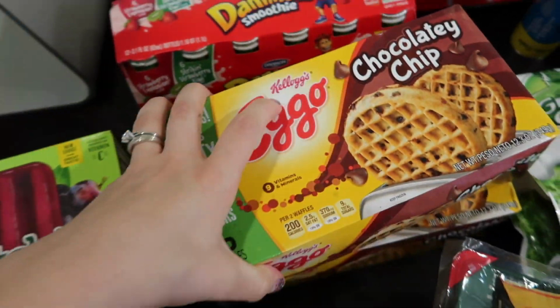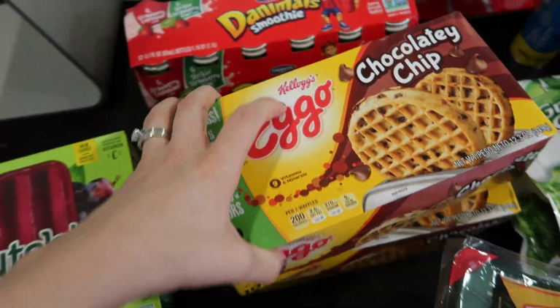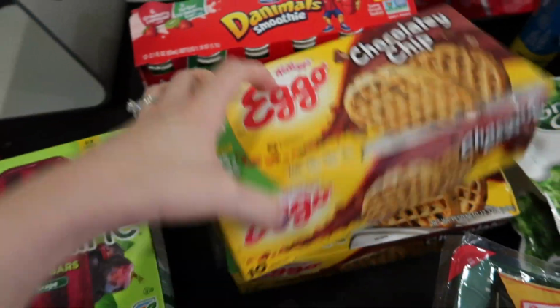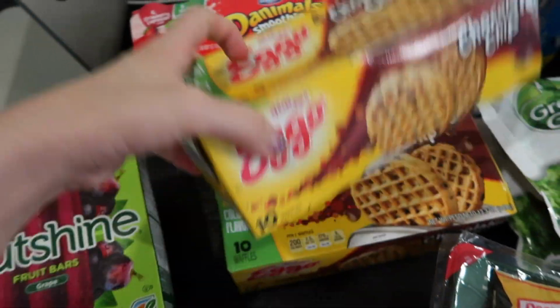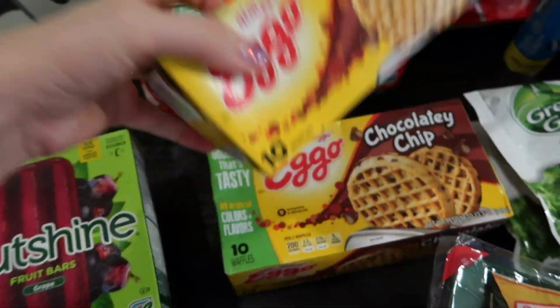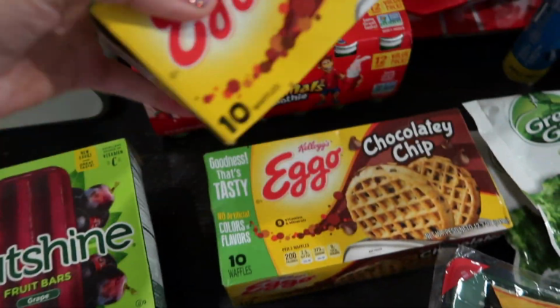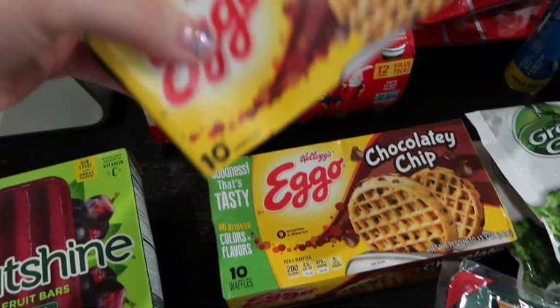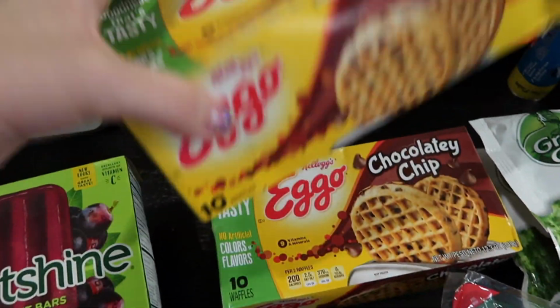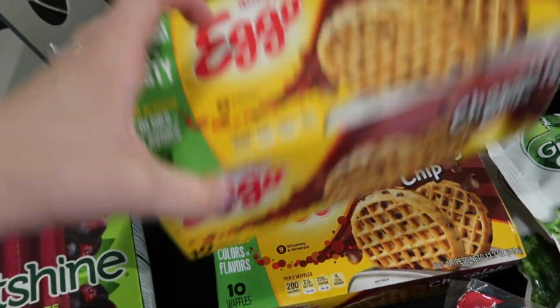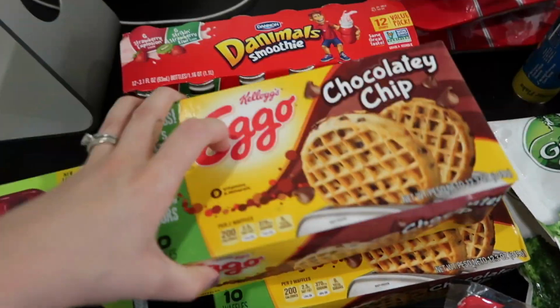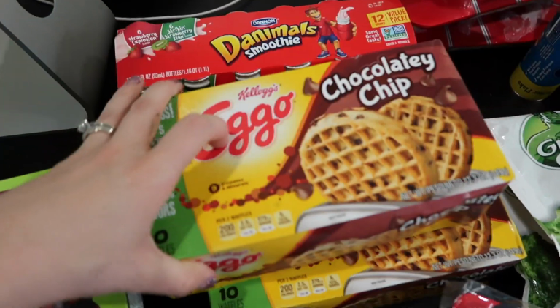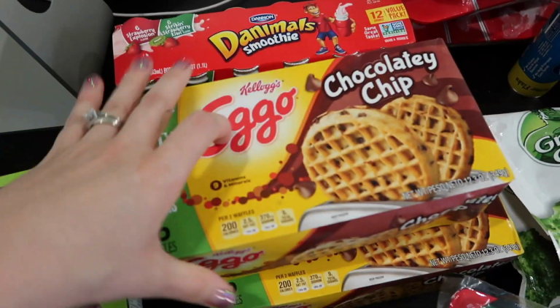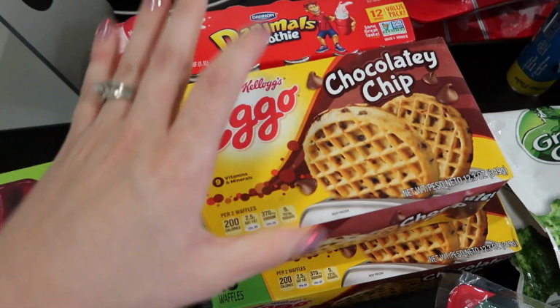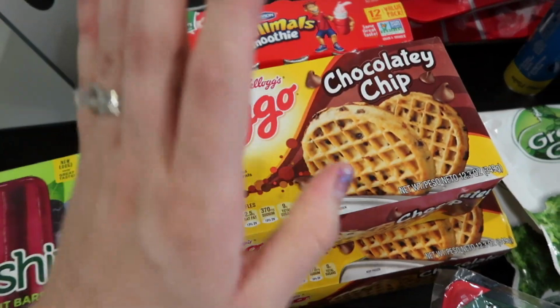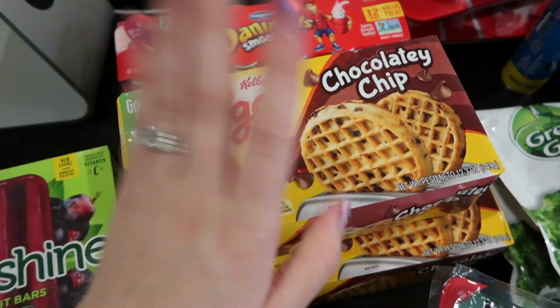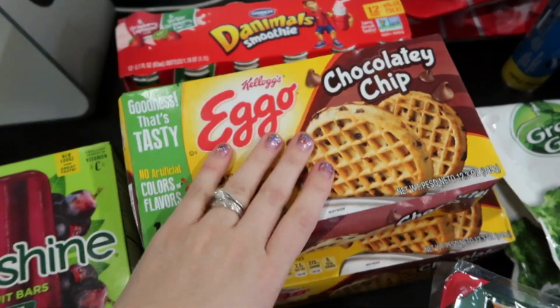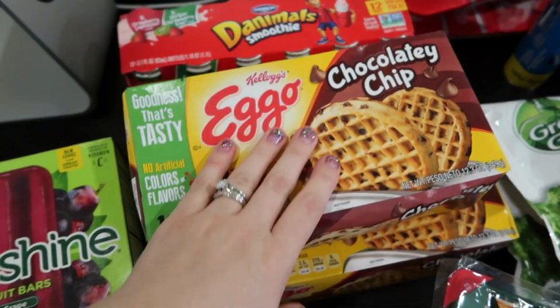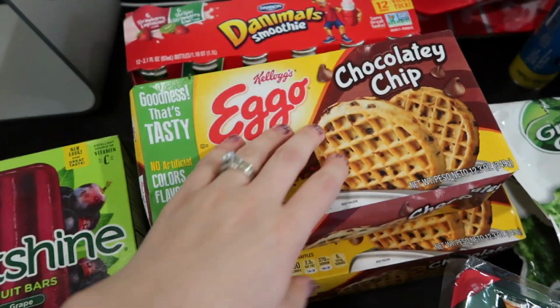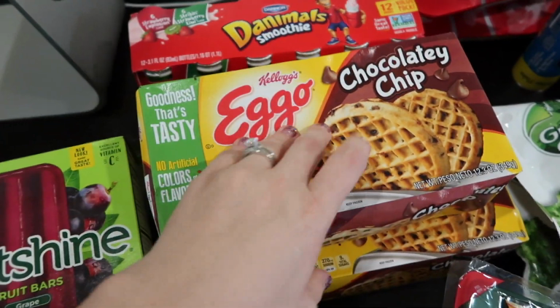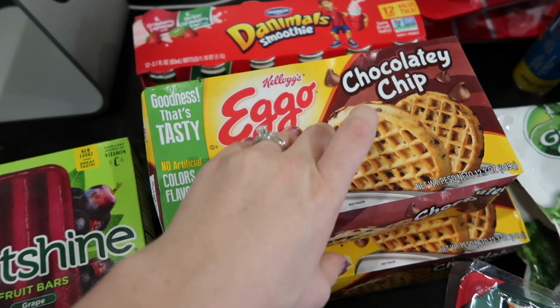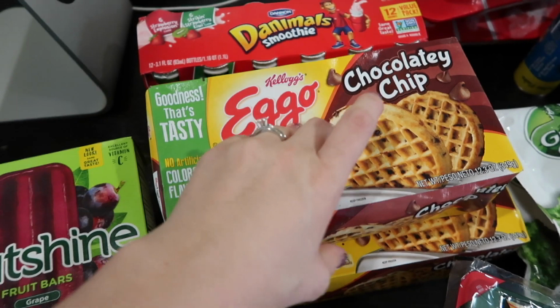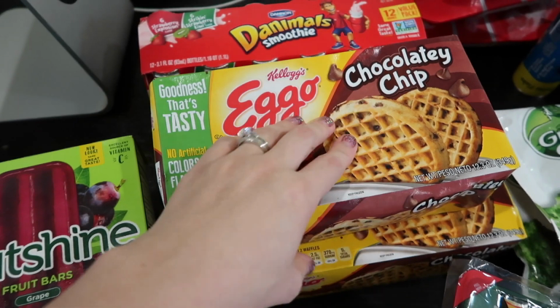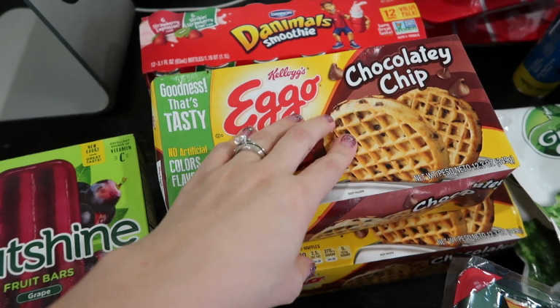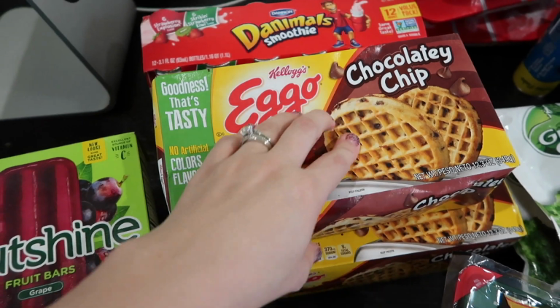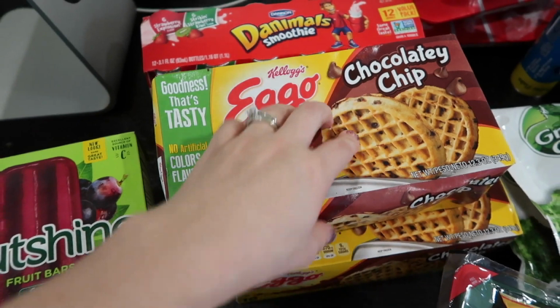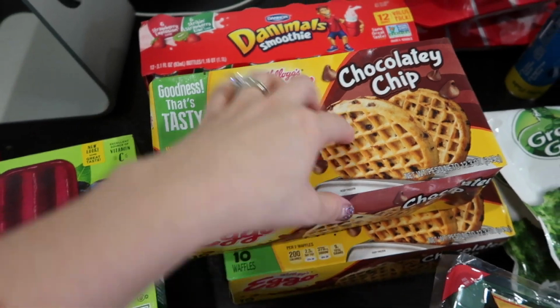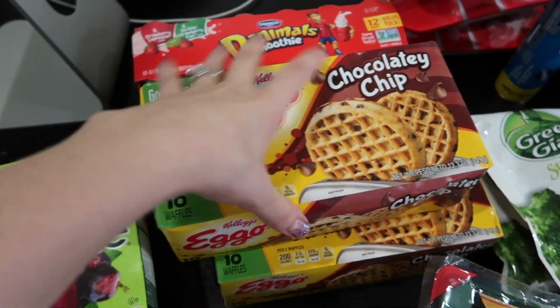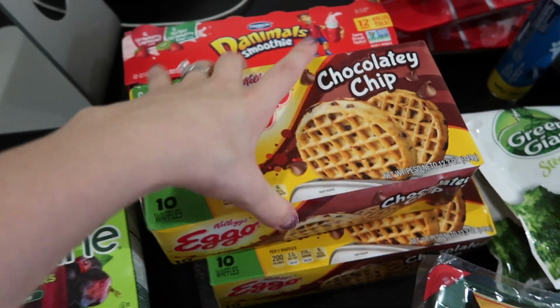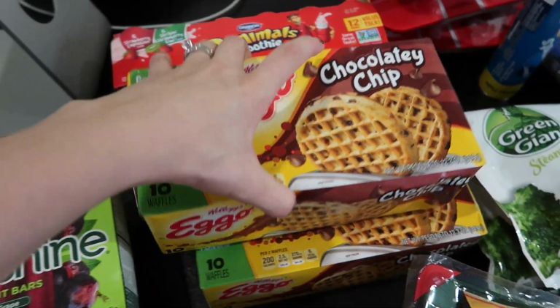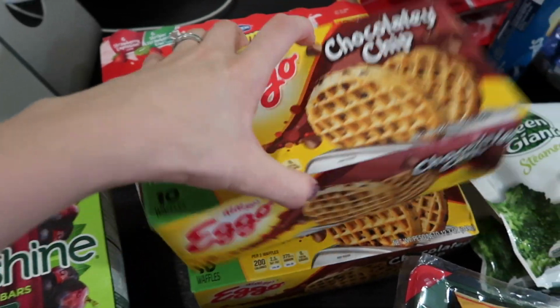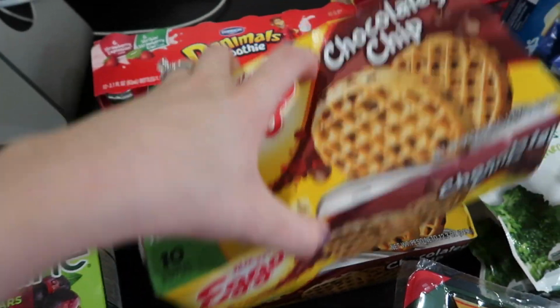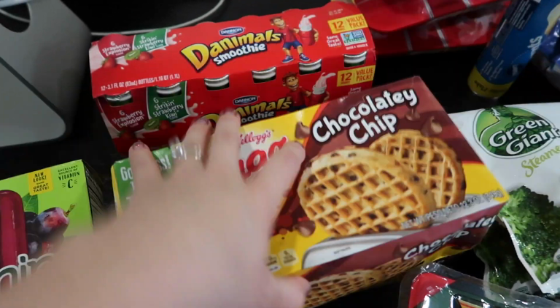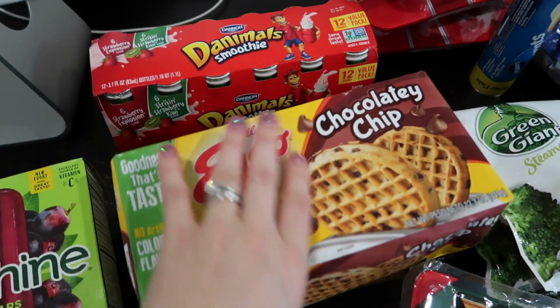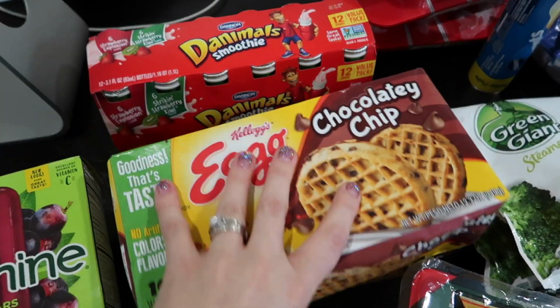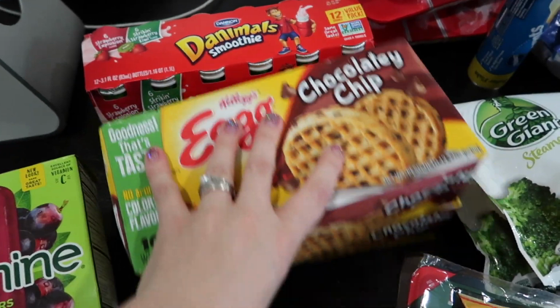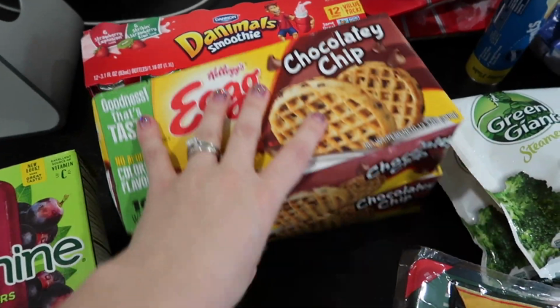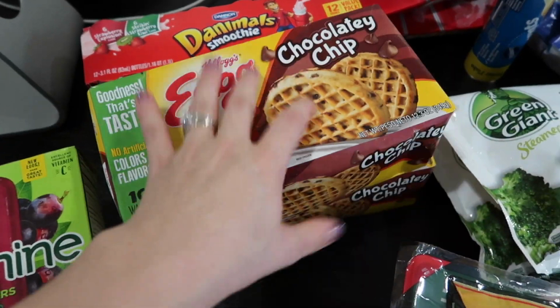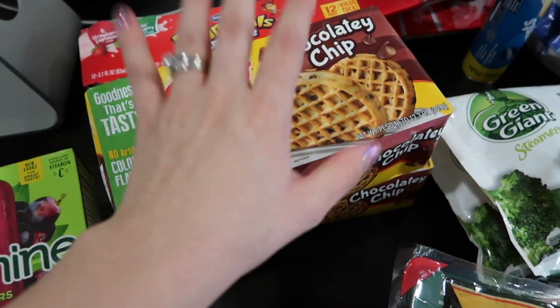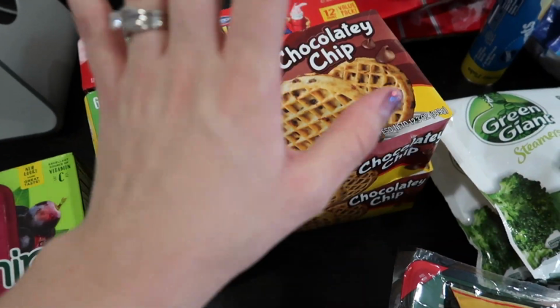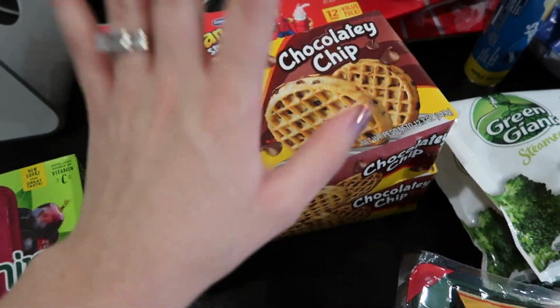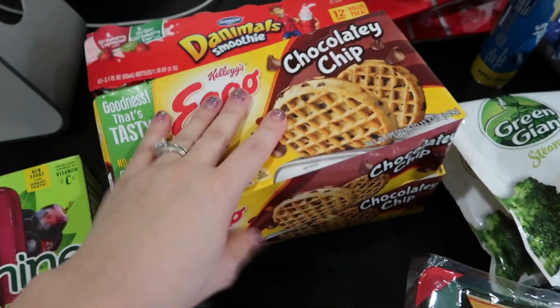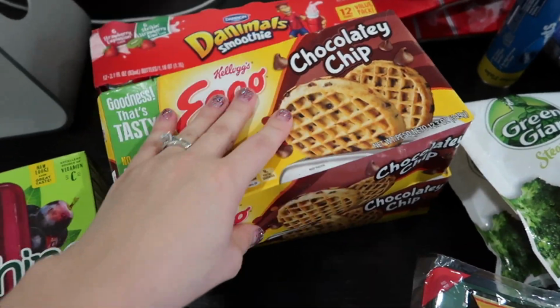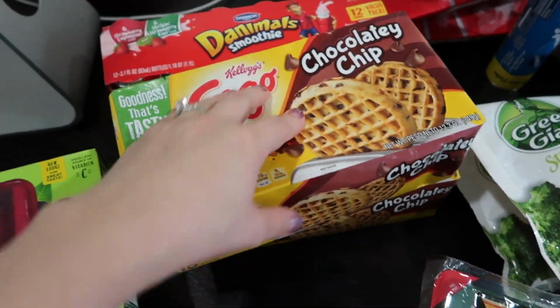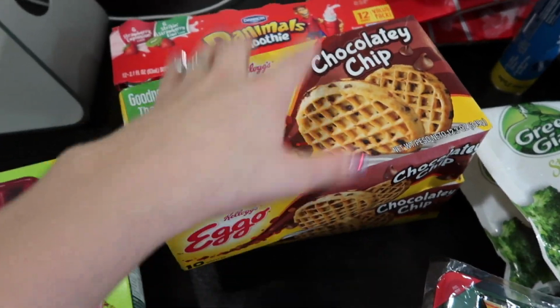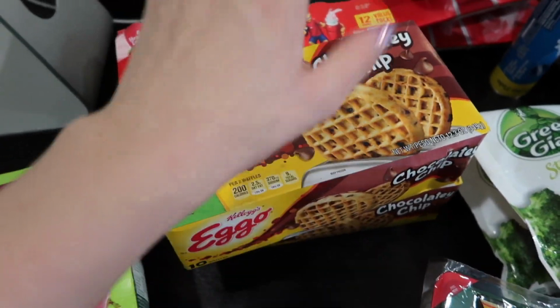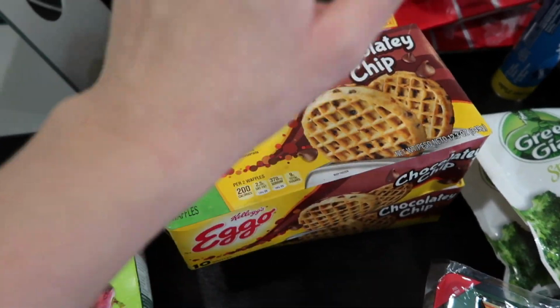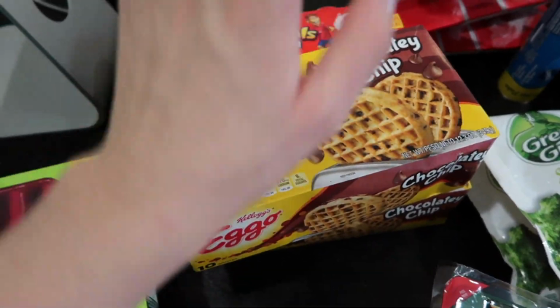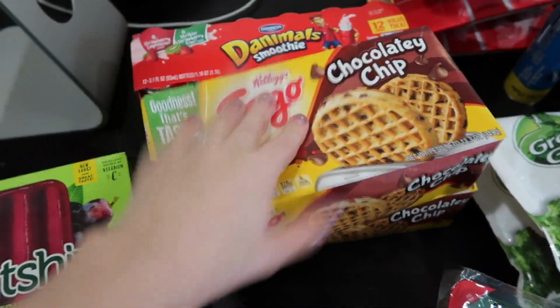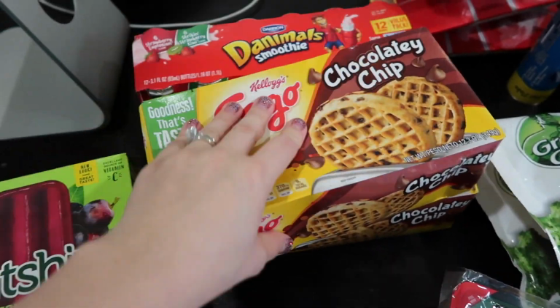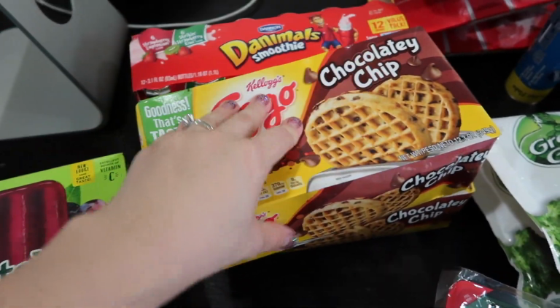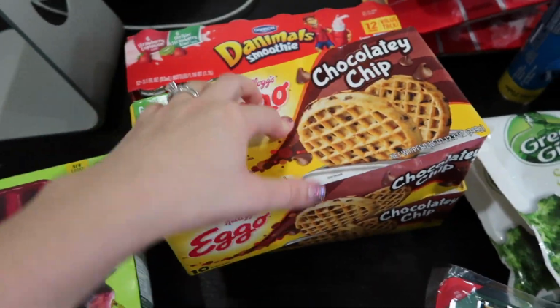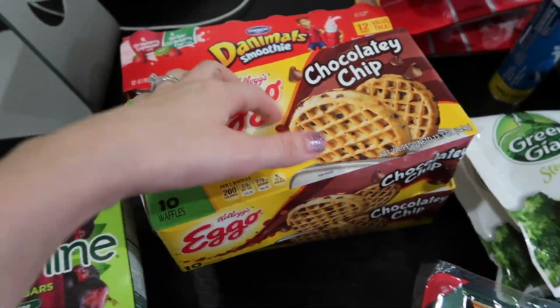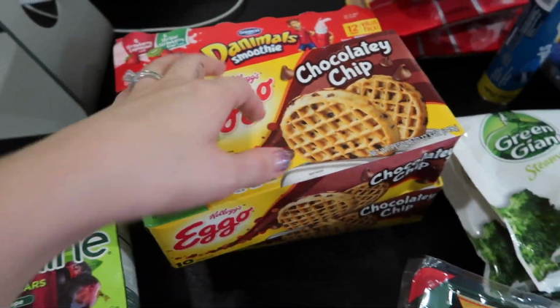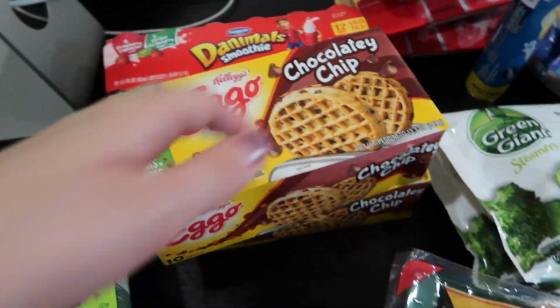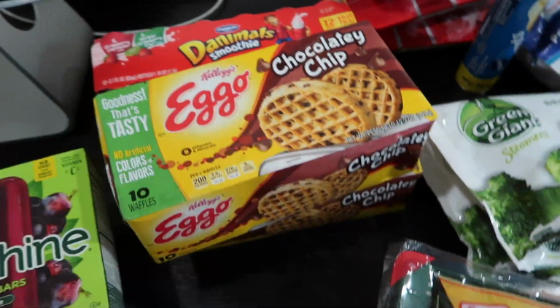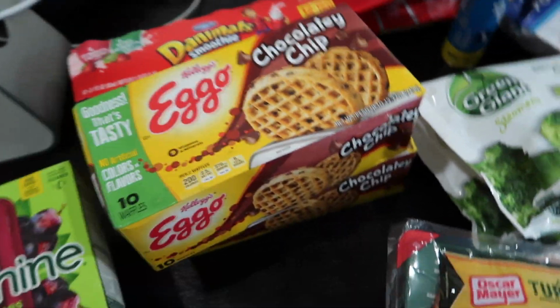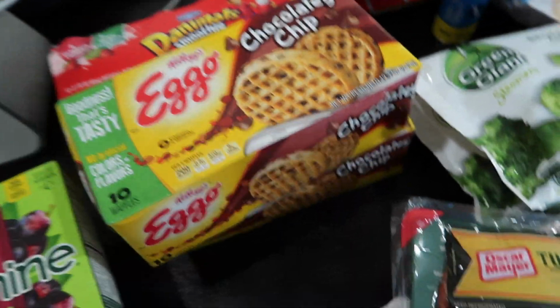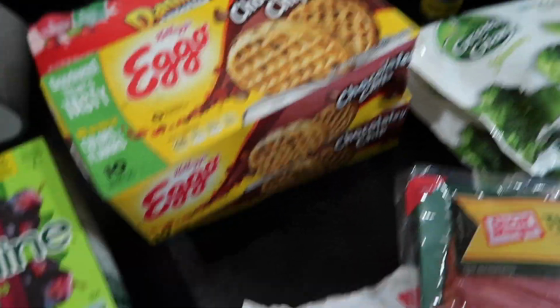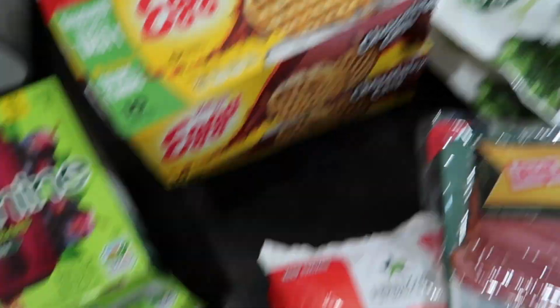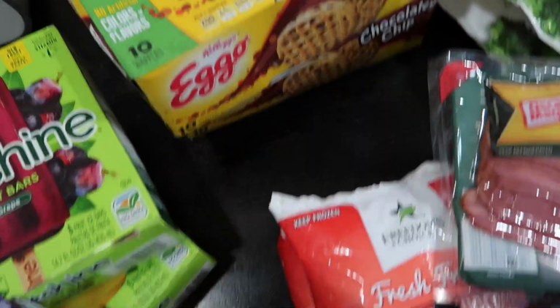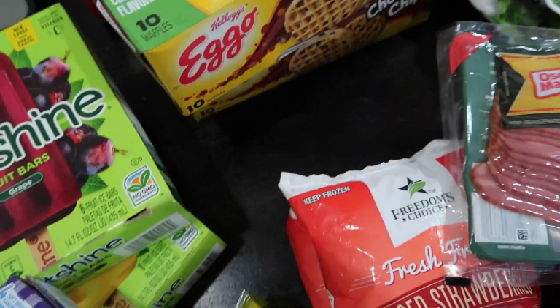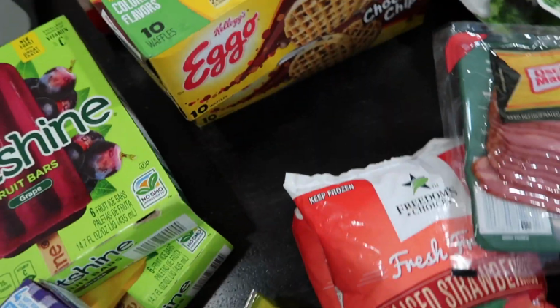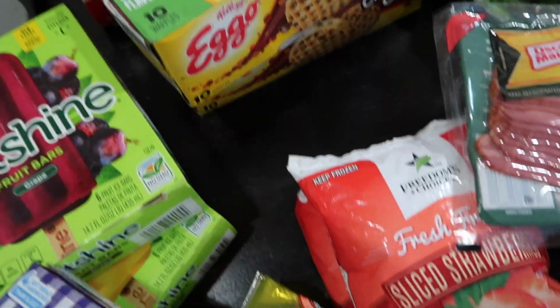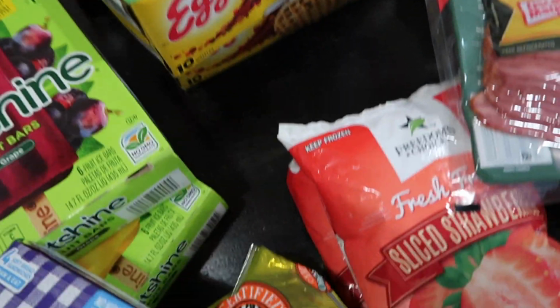And then this is just chocolate chip waffles. I put peanut butter on these in the morning and they're just like a super quick, easy, yummy breakfast for myself.